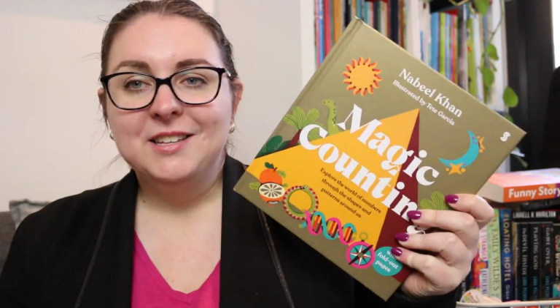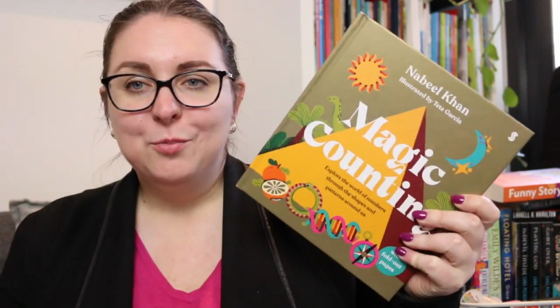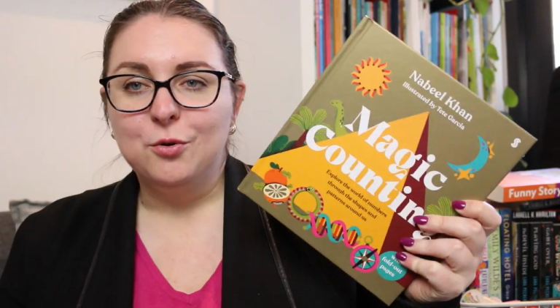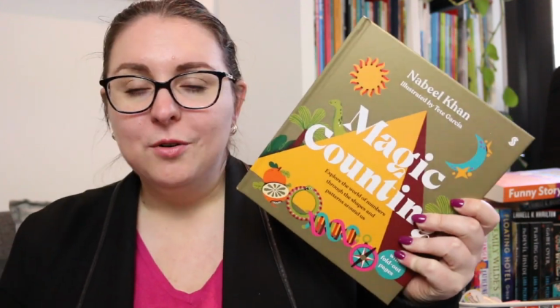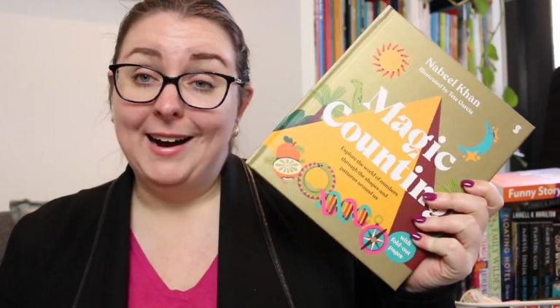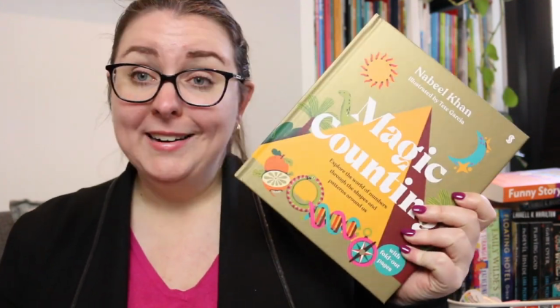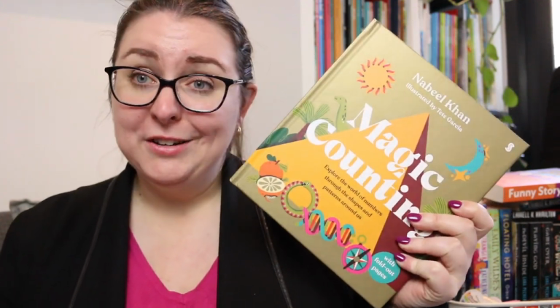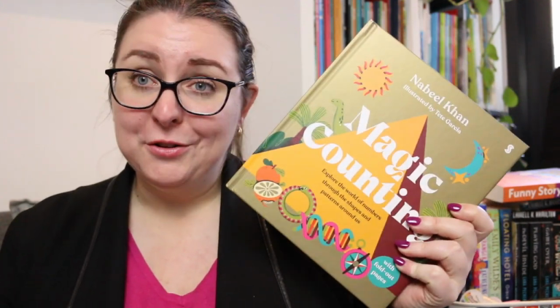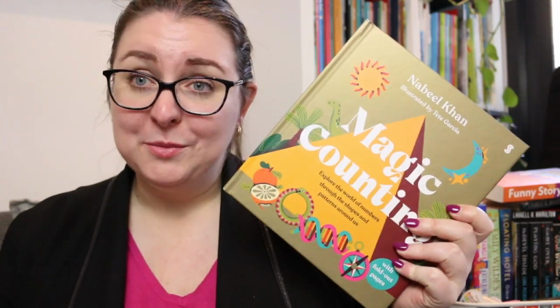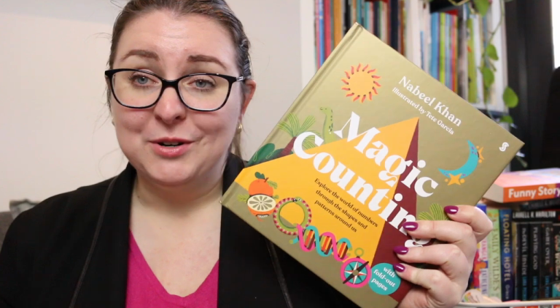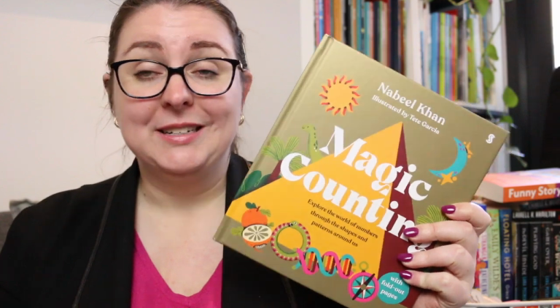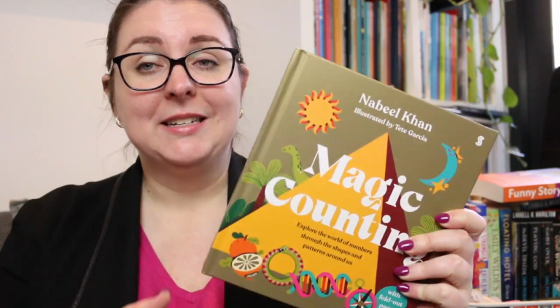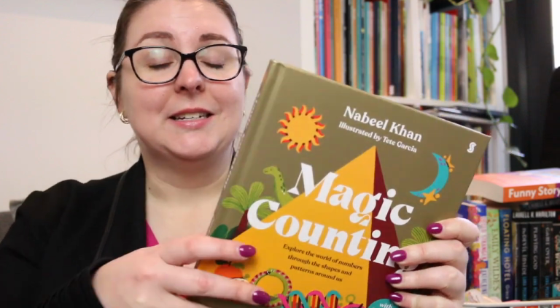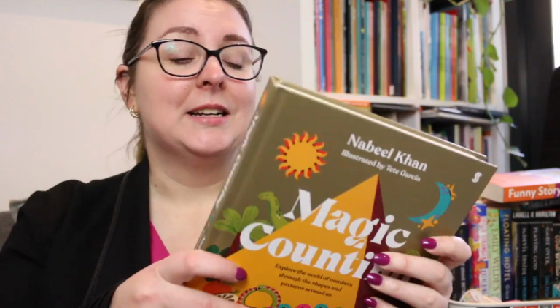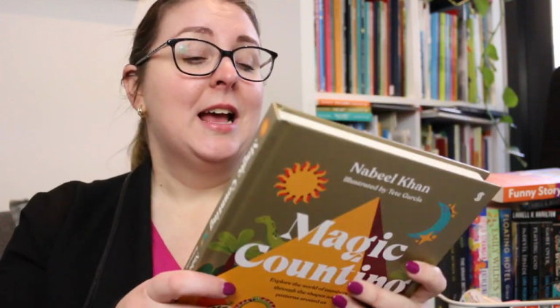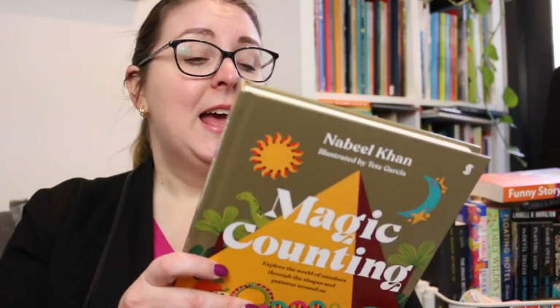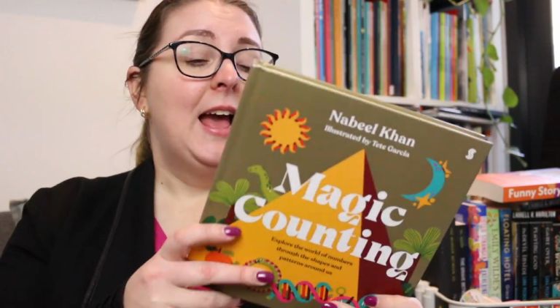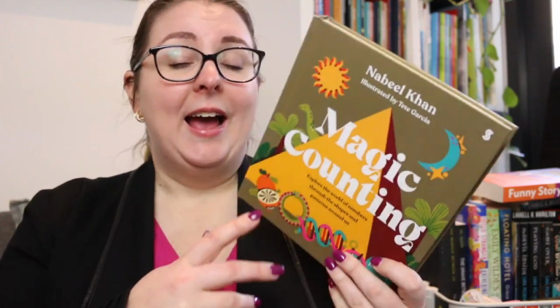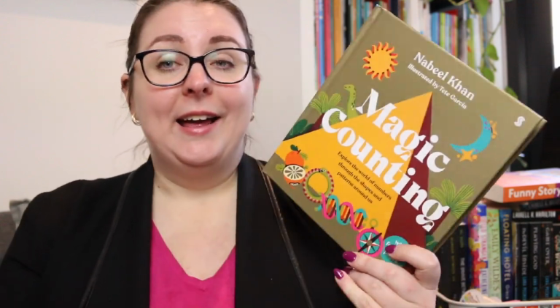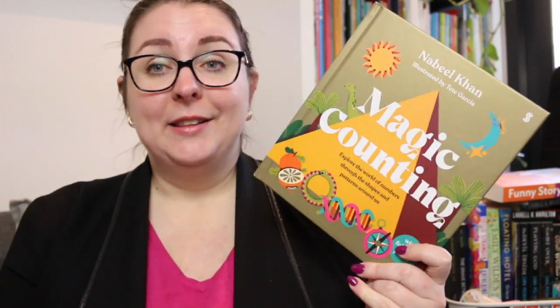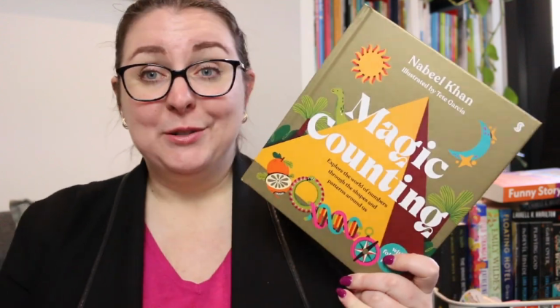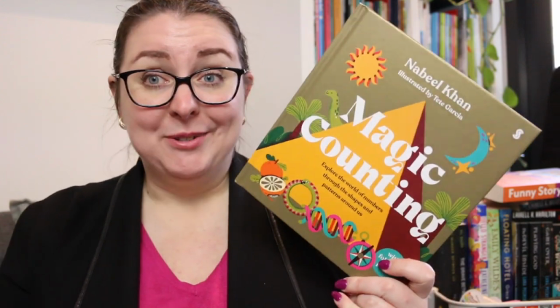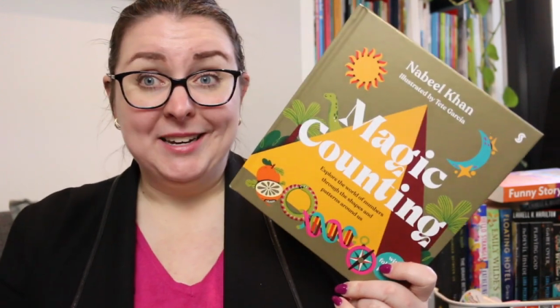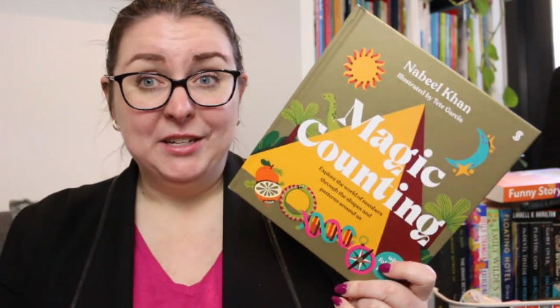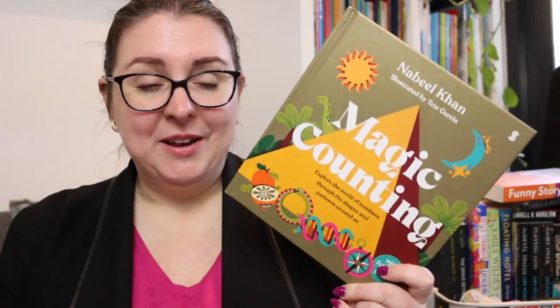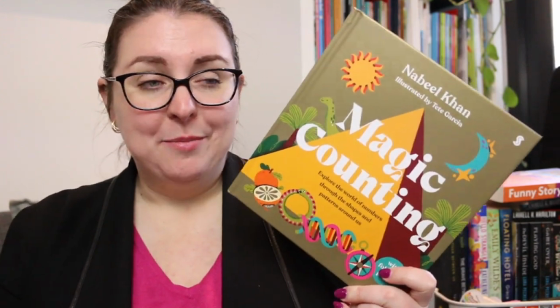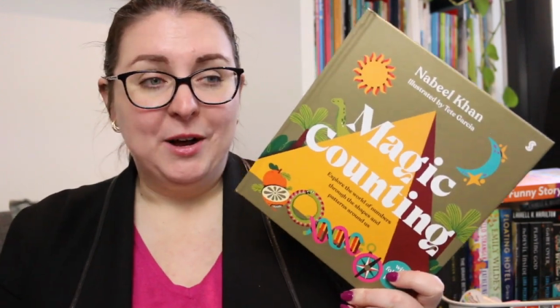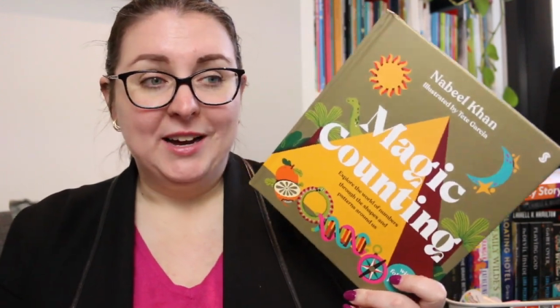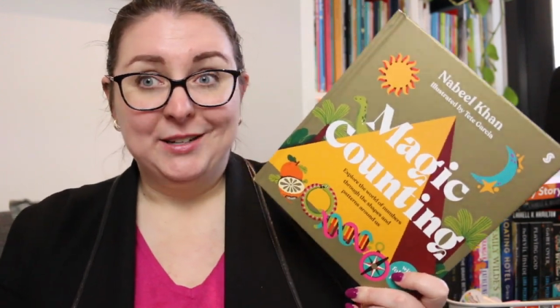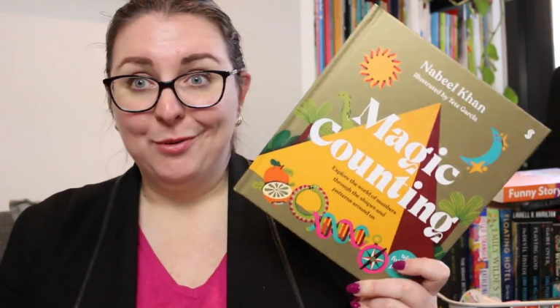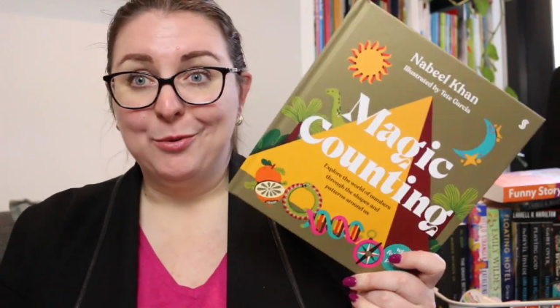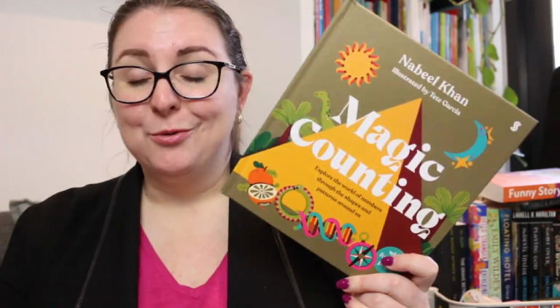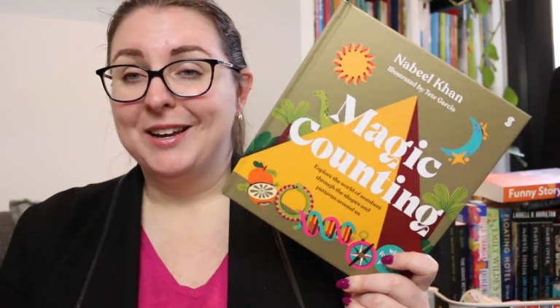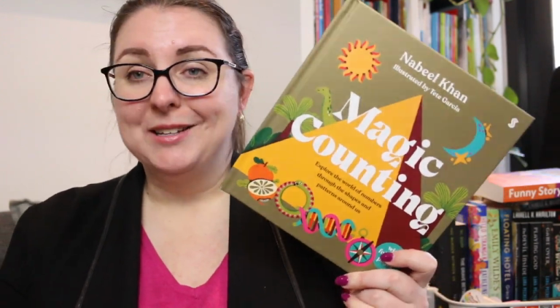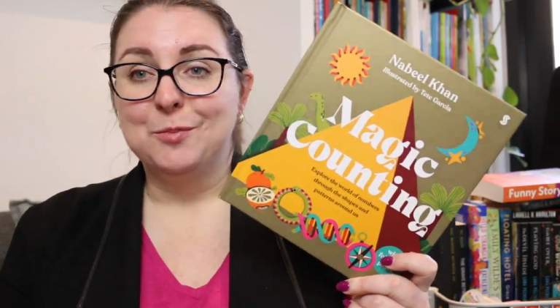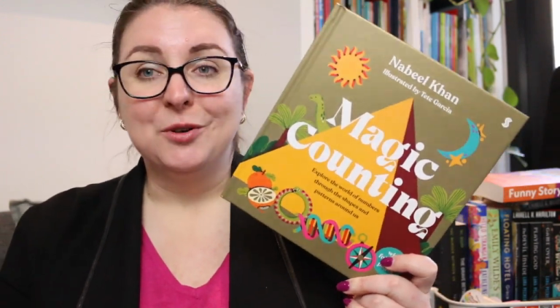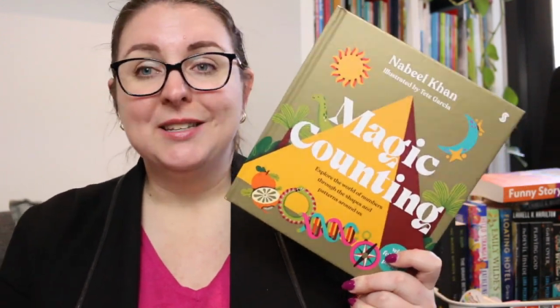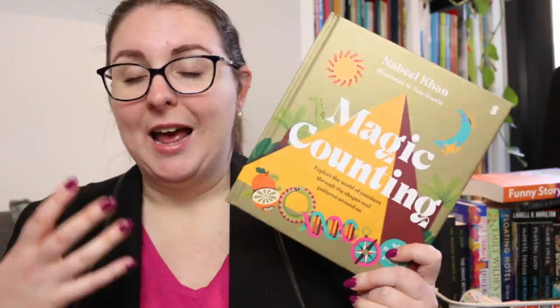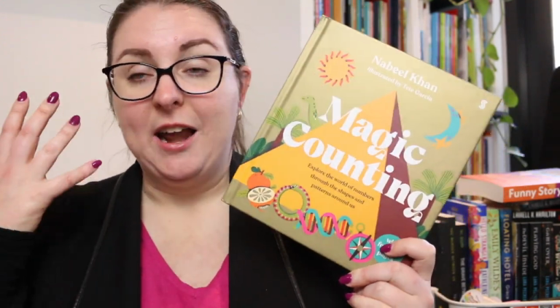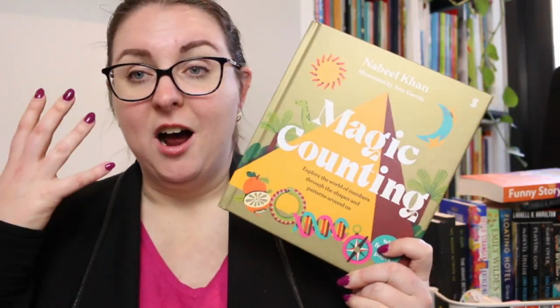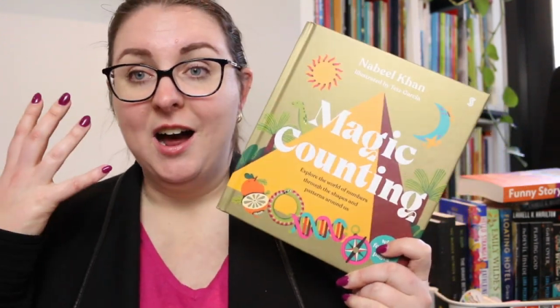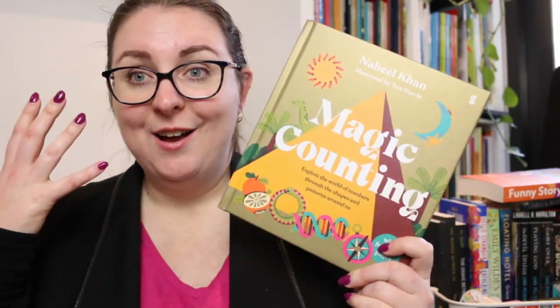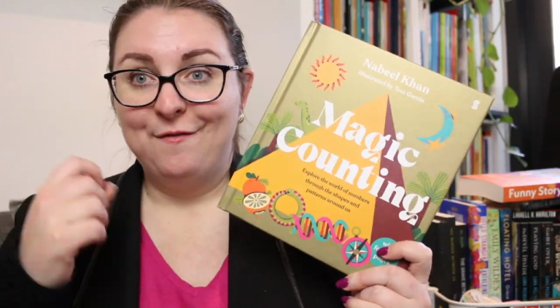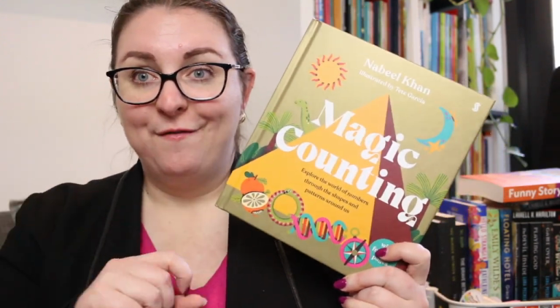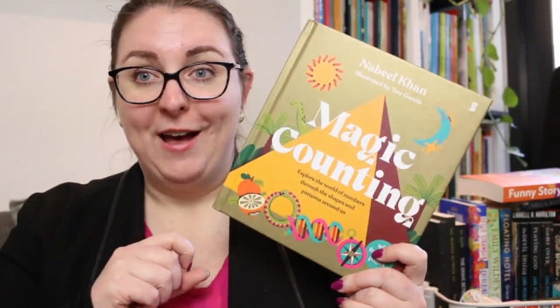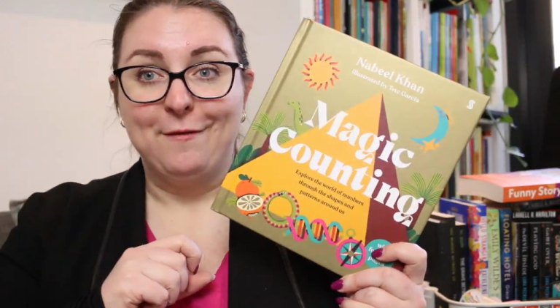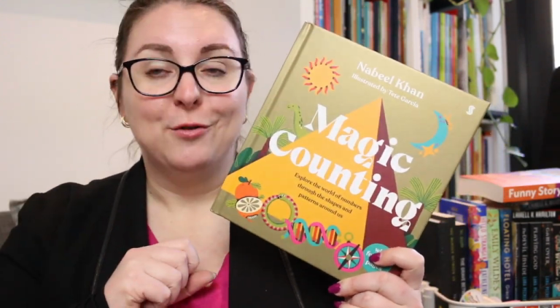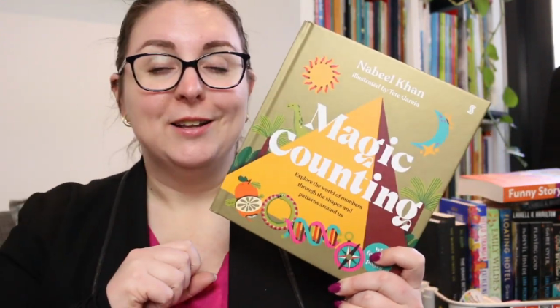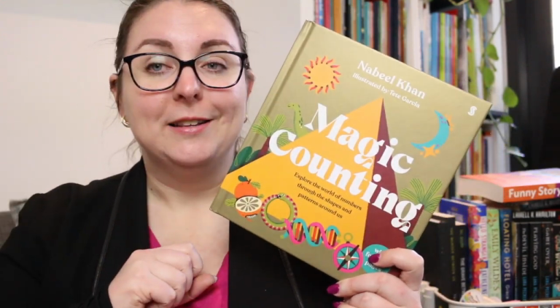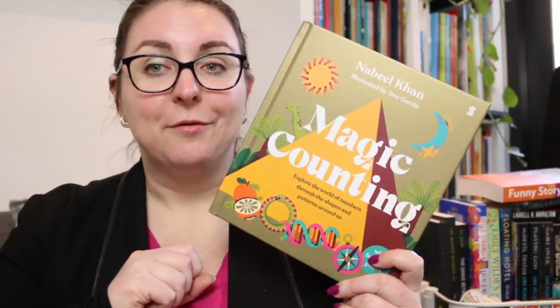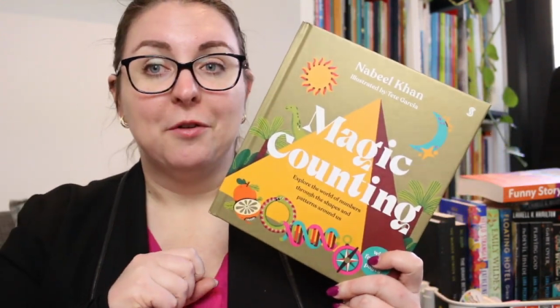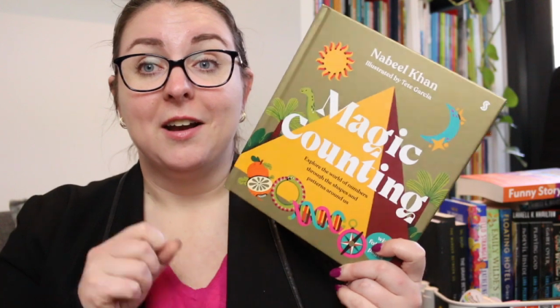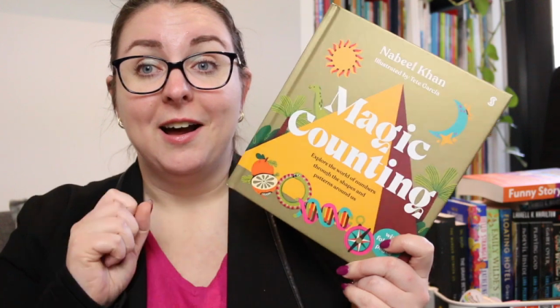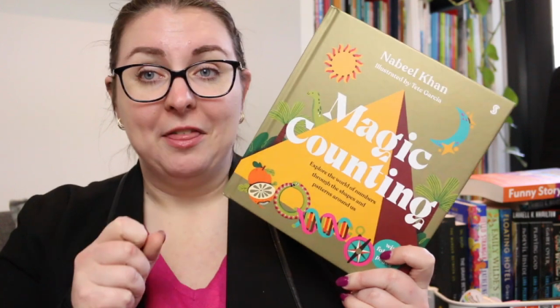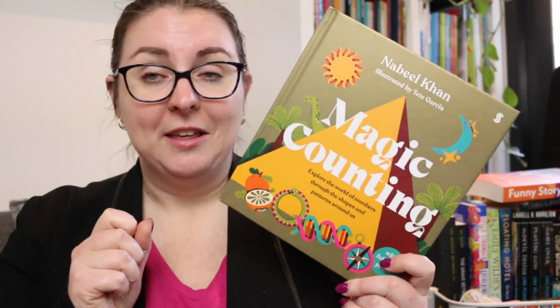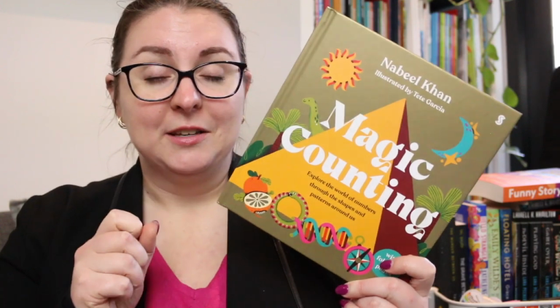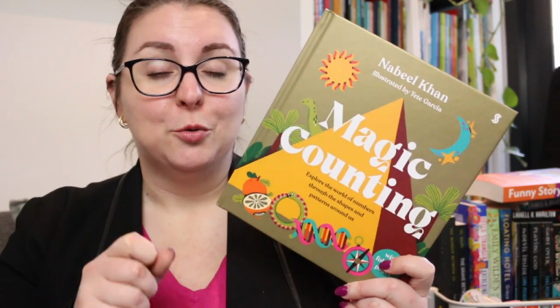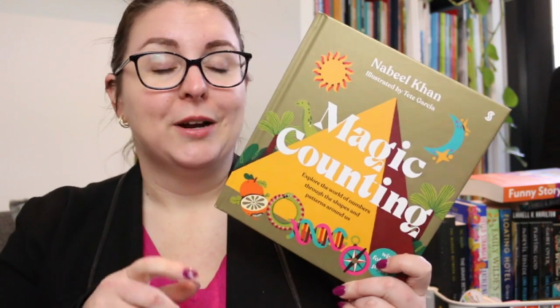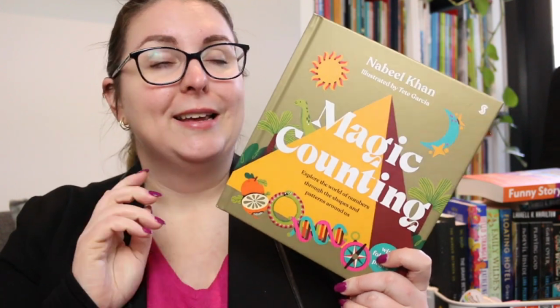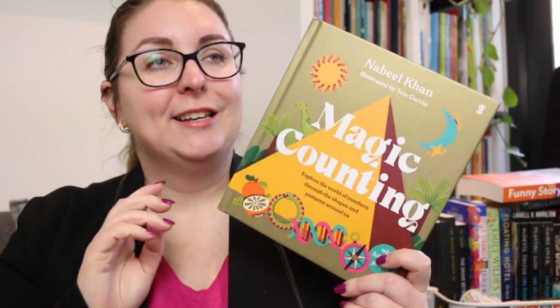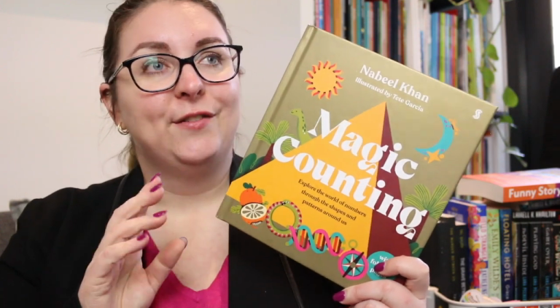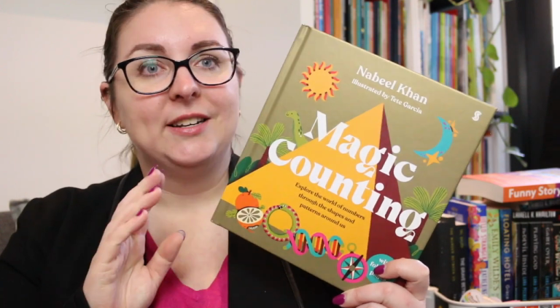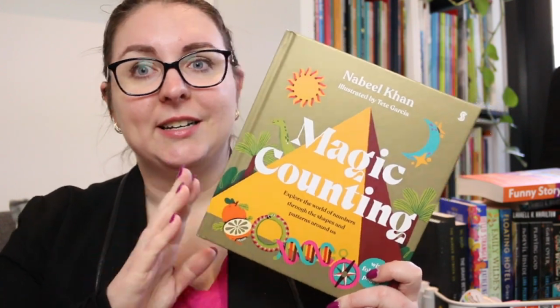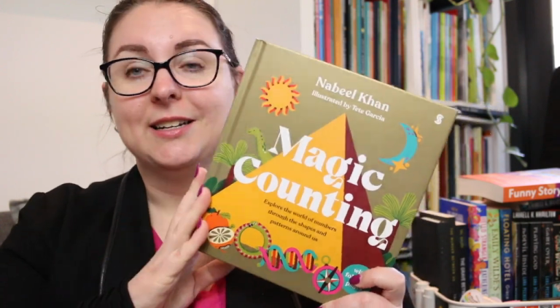This book — I didn't know this book existed. It was sent to me by Scribble Kids Books and I have fallen in love with it. I think this book is fantastic.